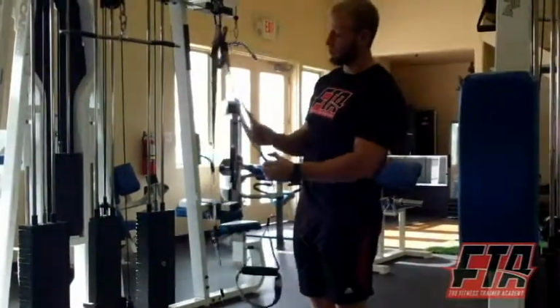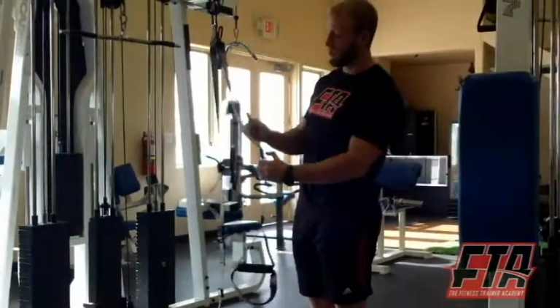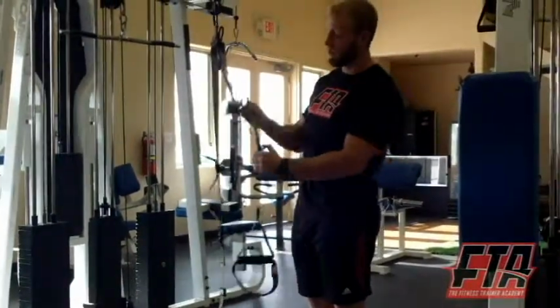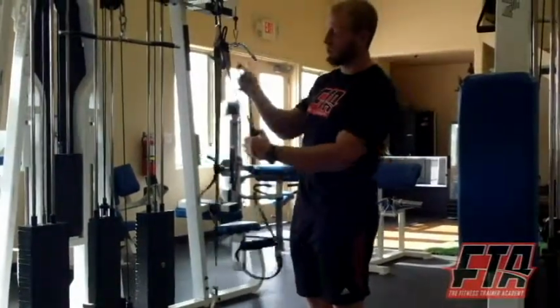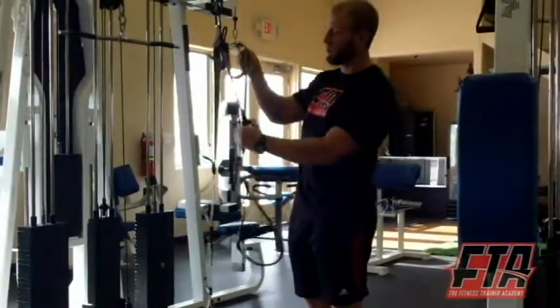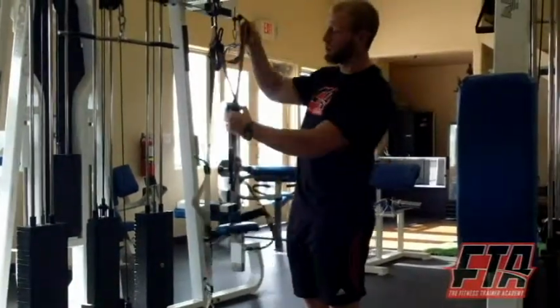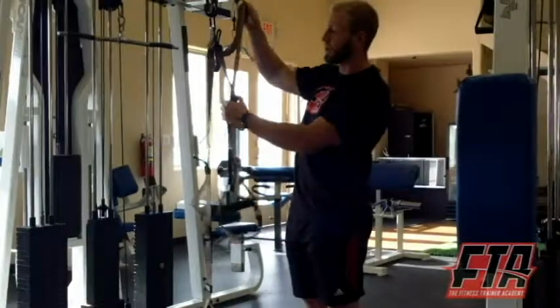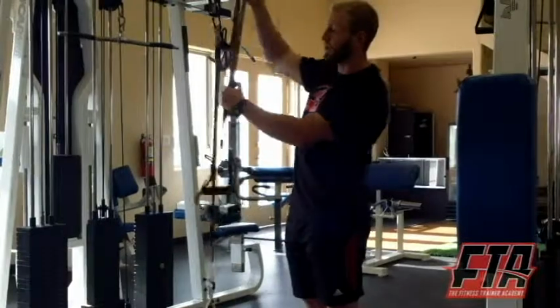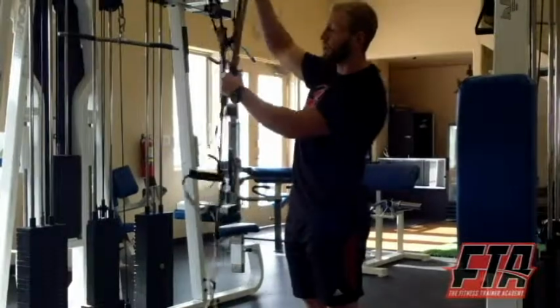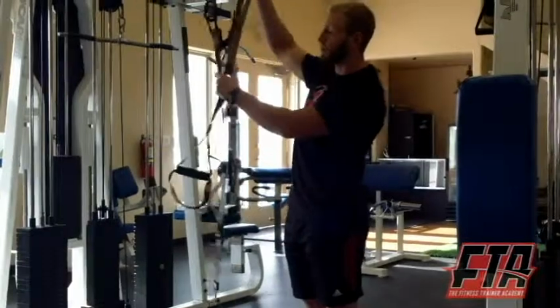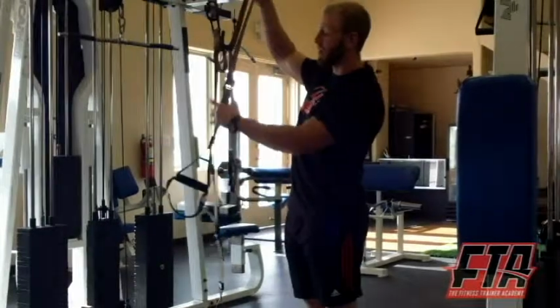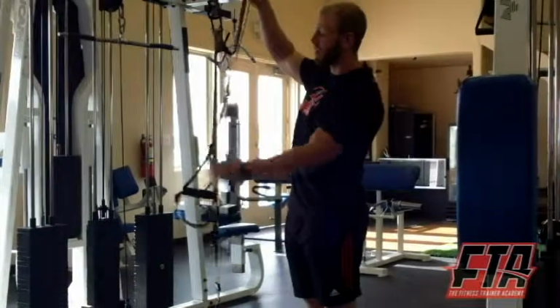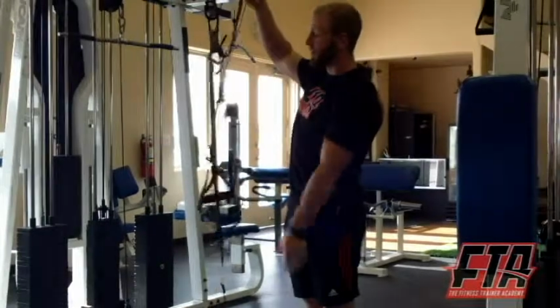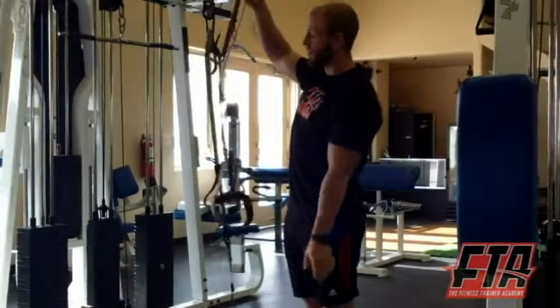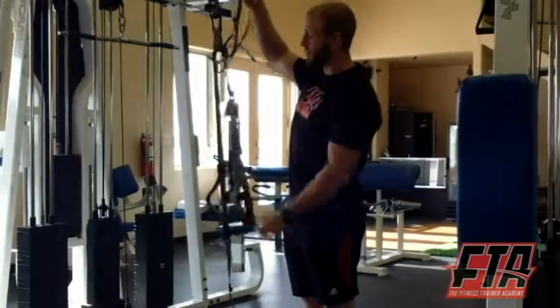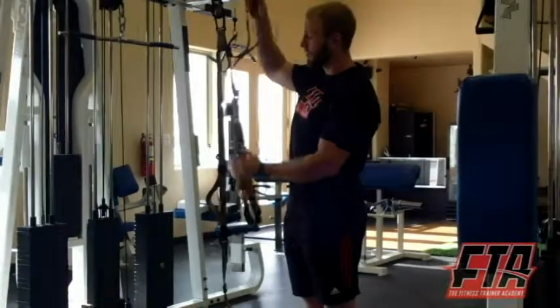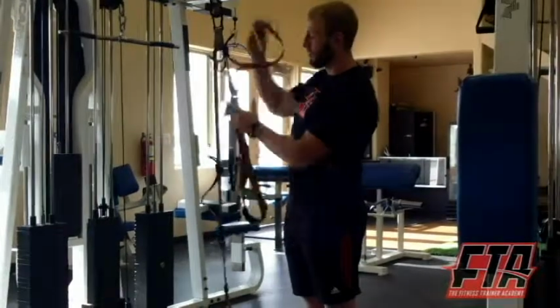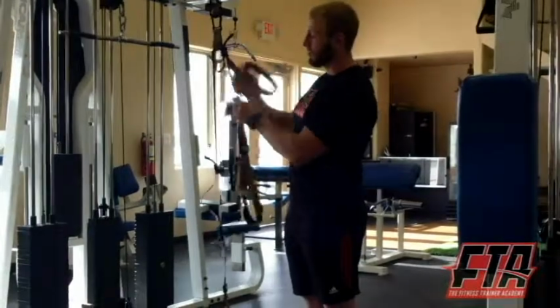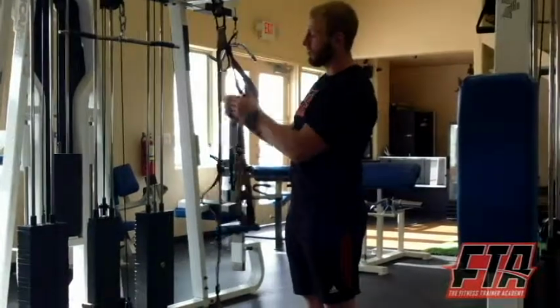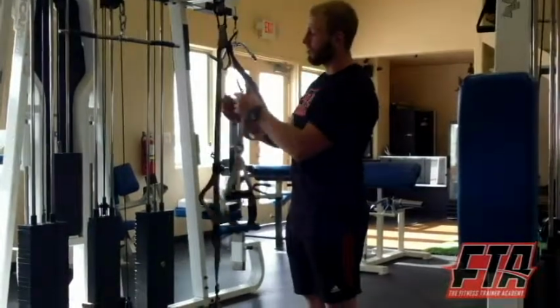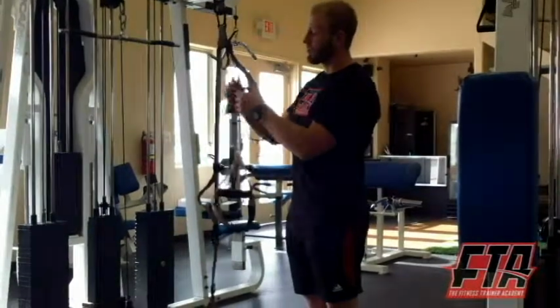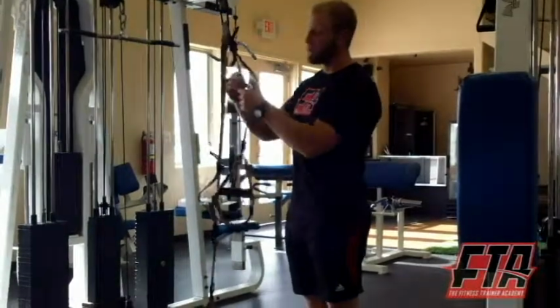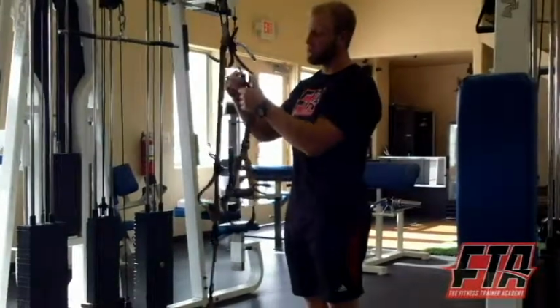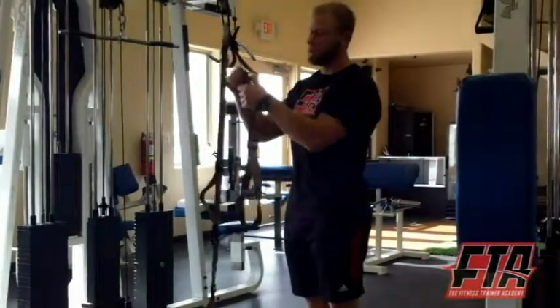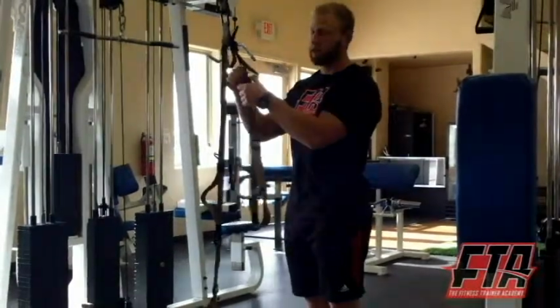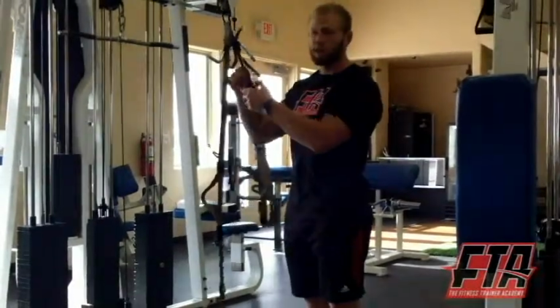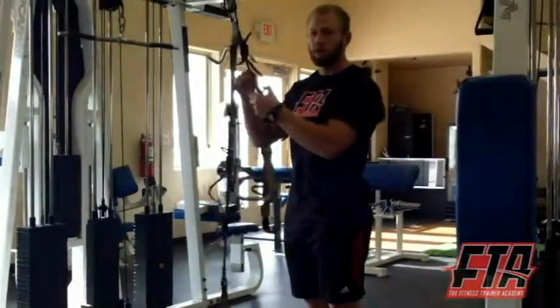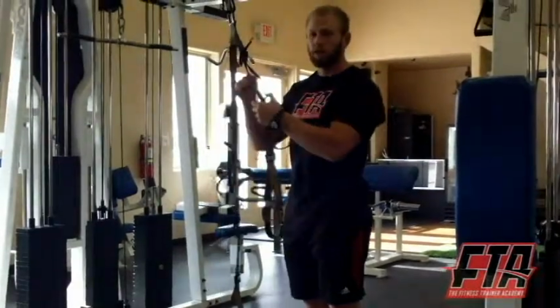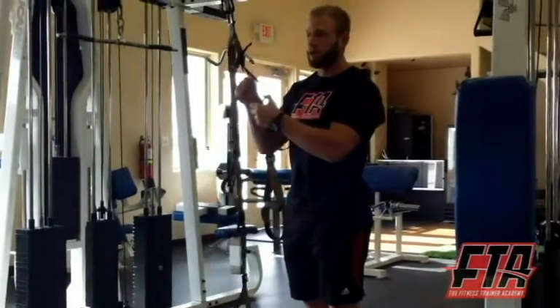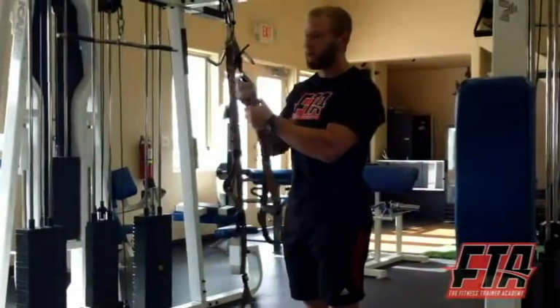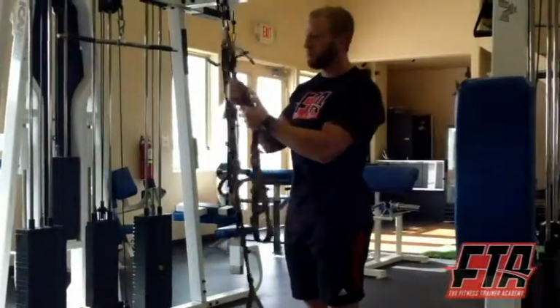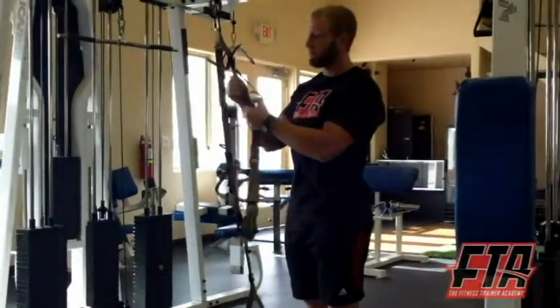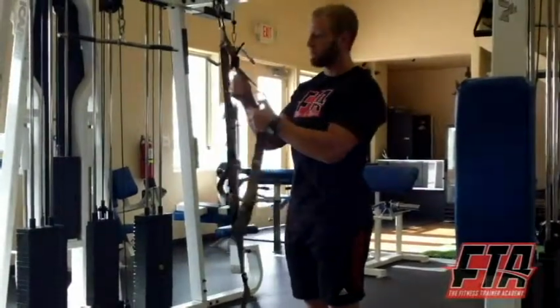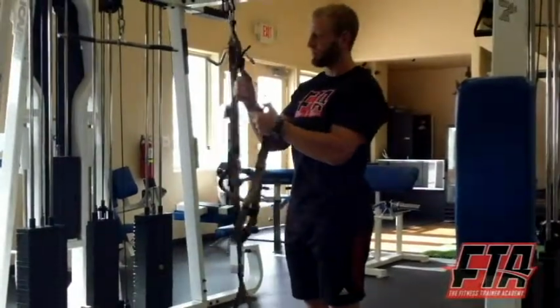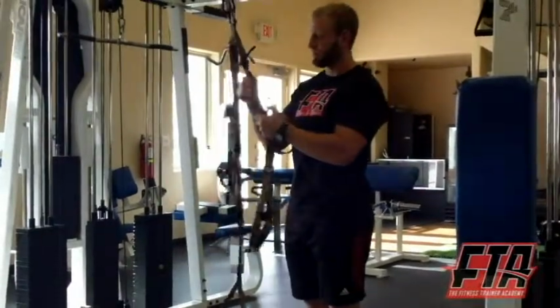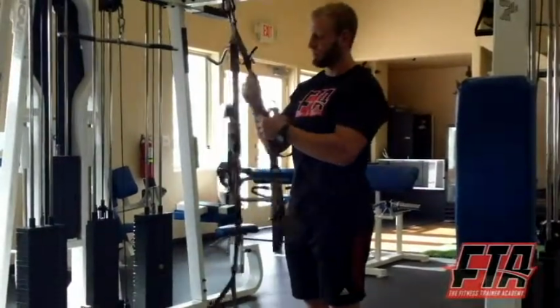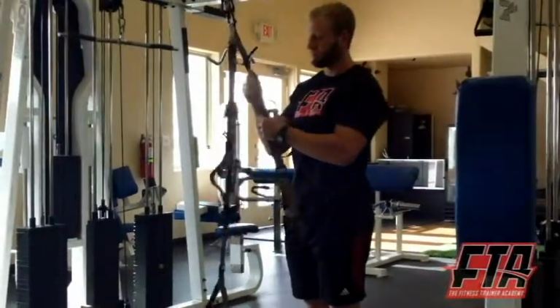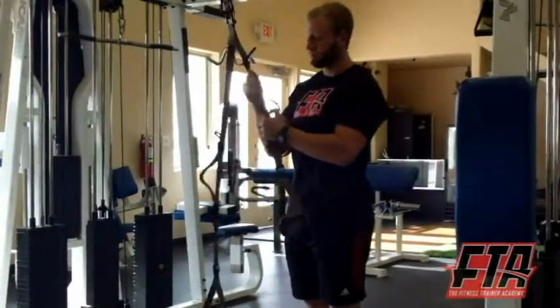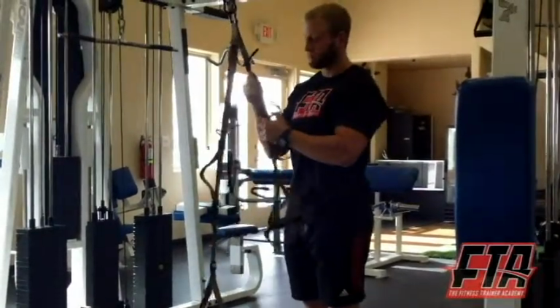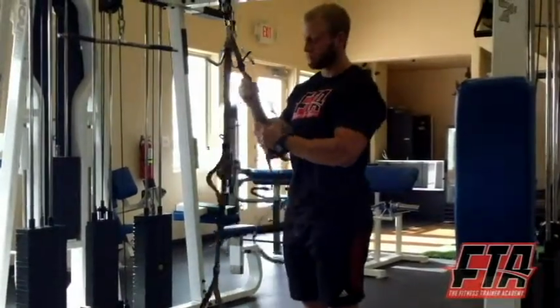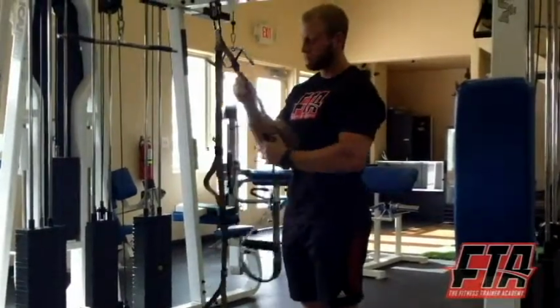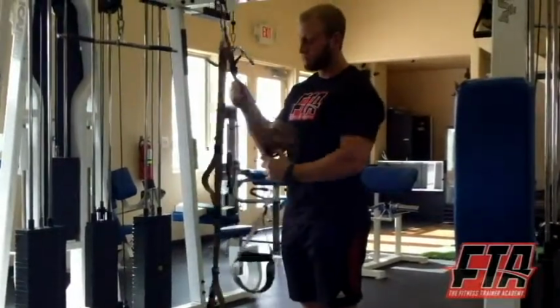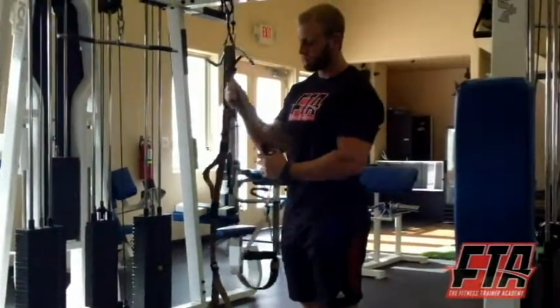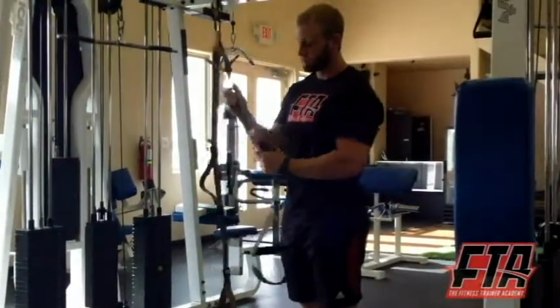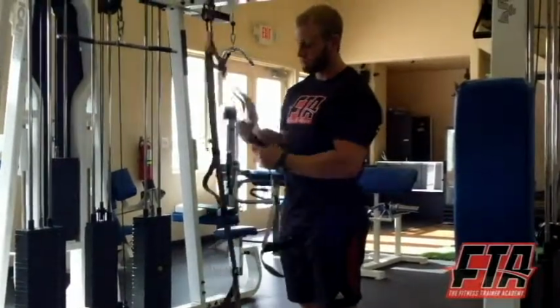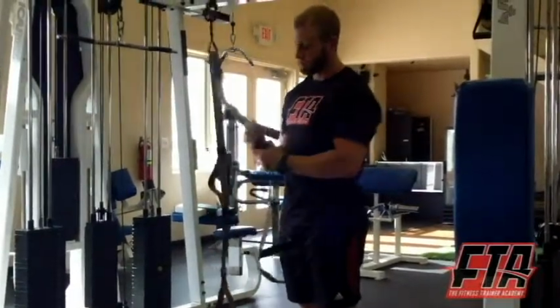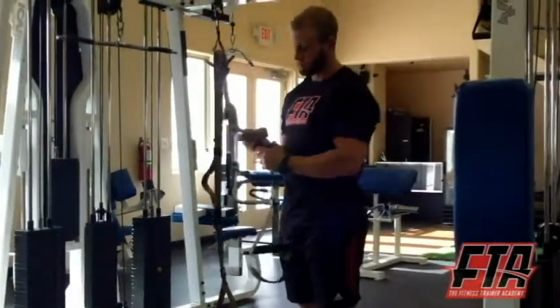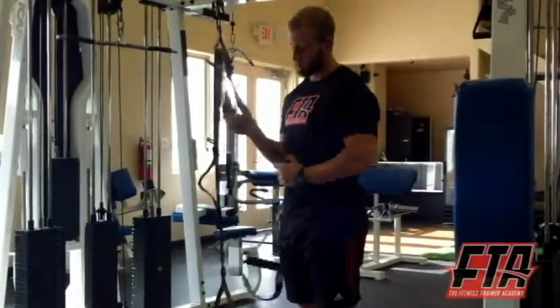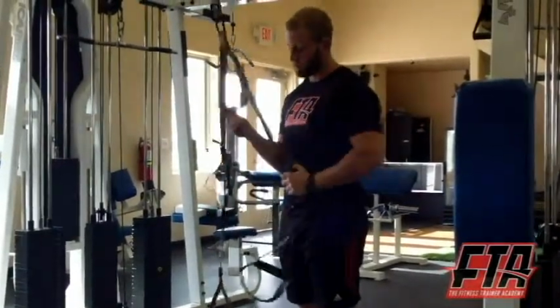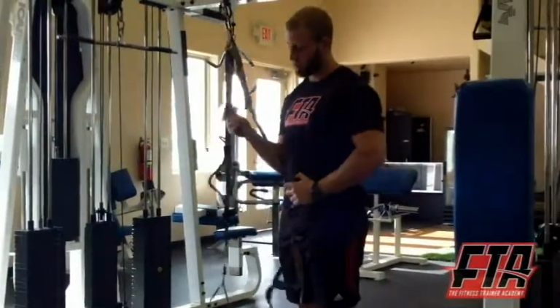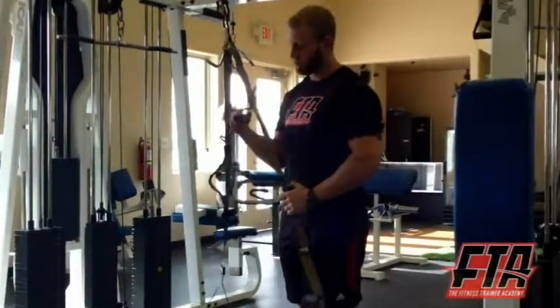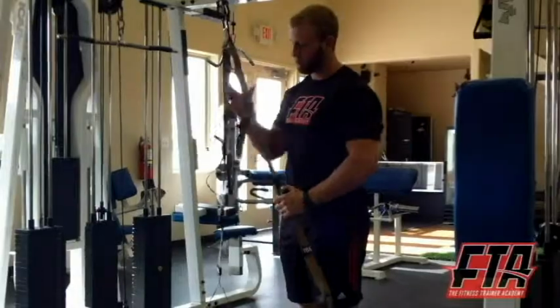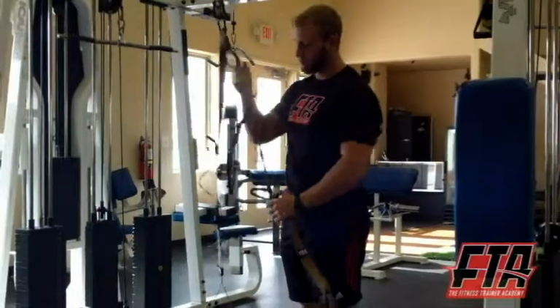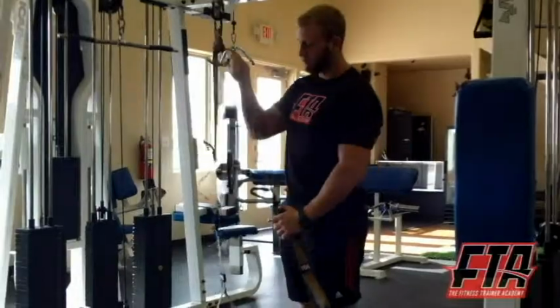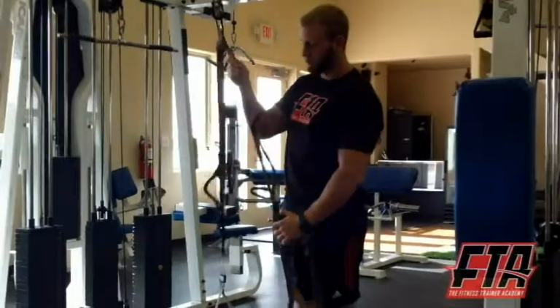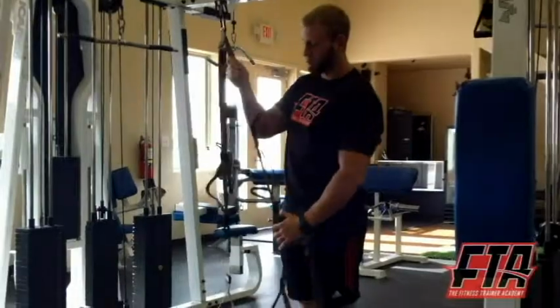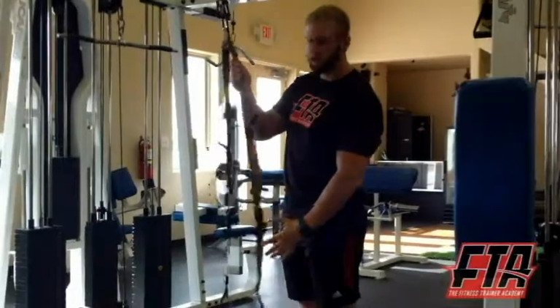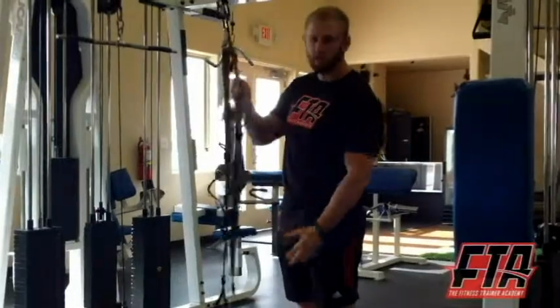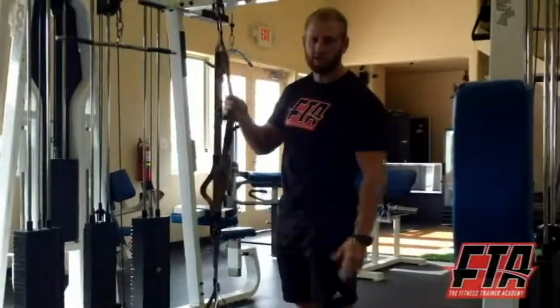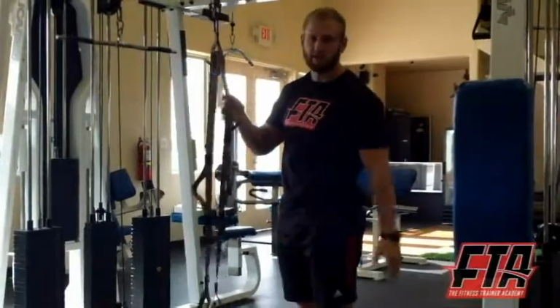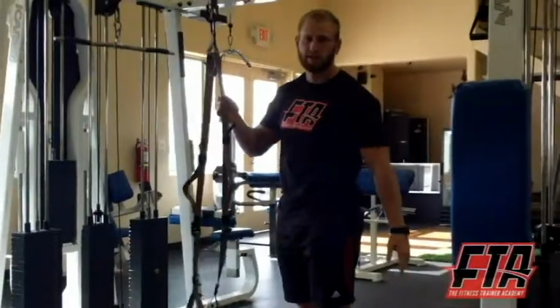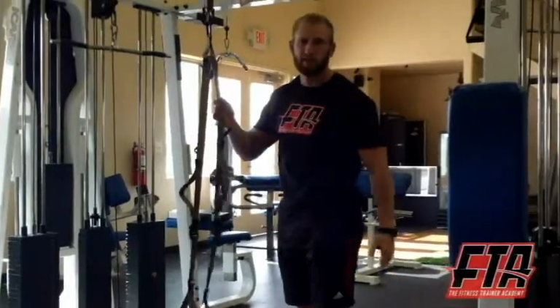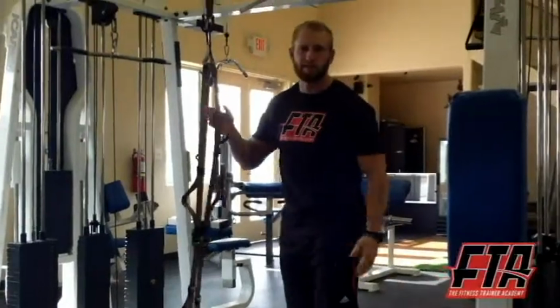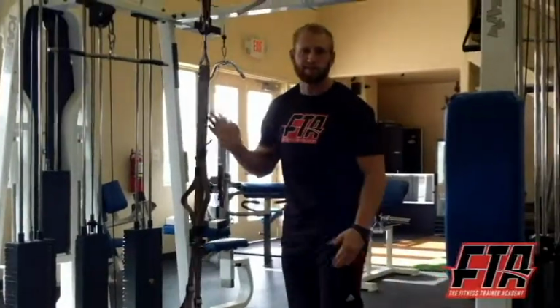You can bring it all the way up here, and you can also extend it all the way out. Easy as that.